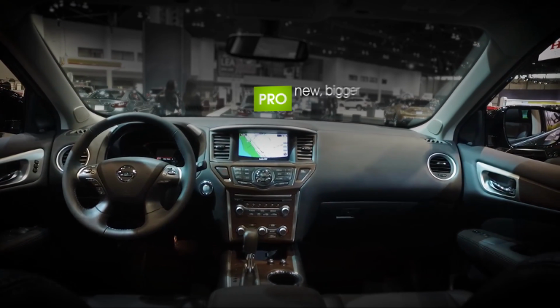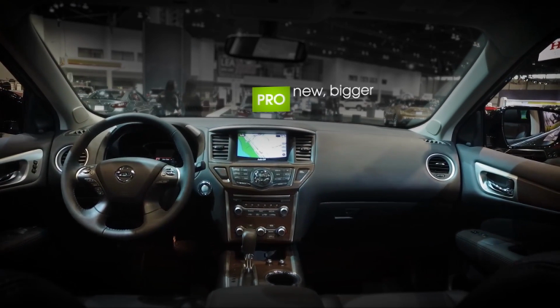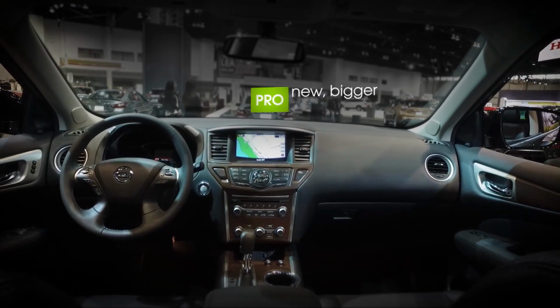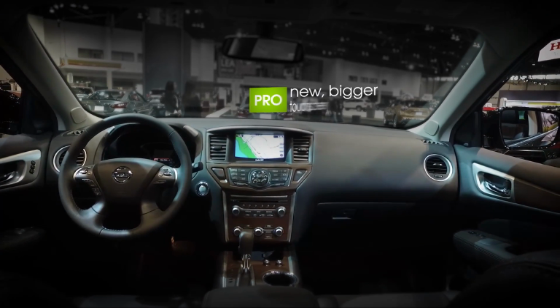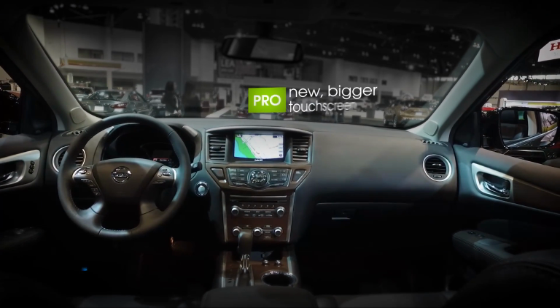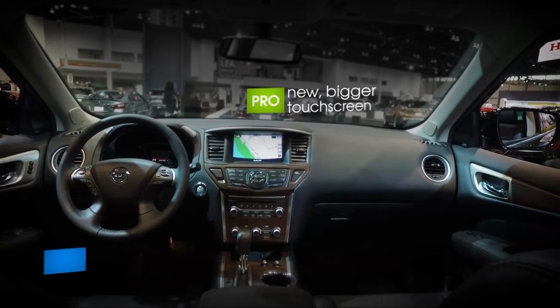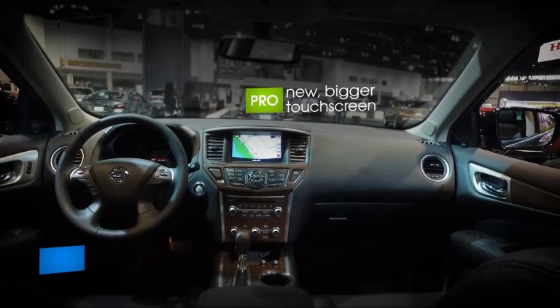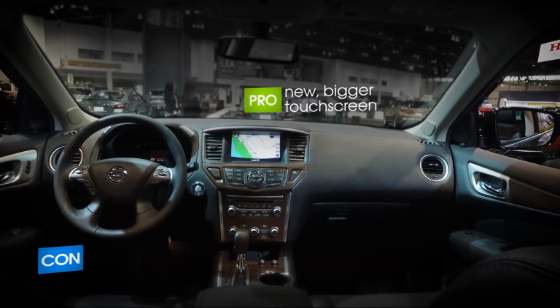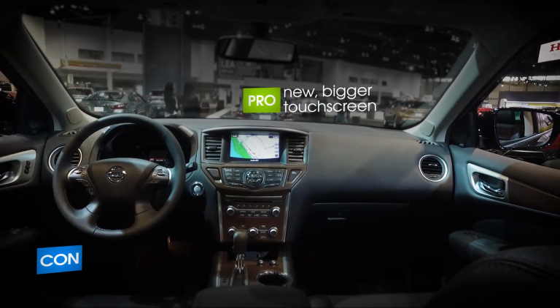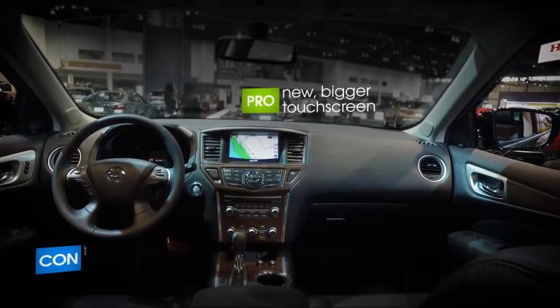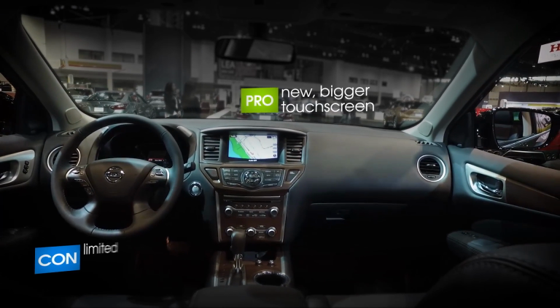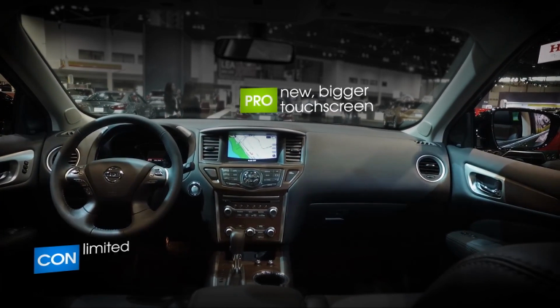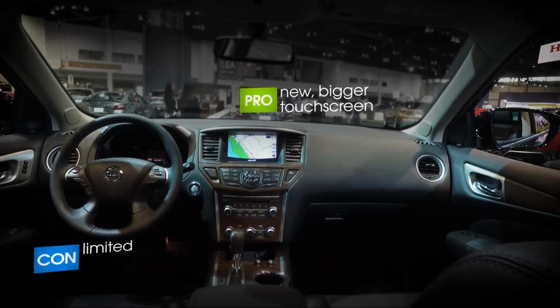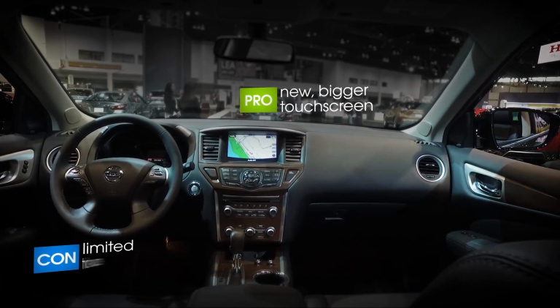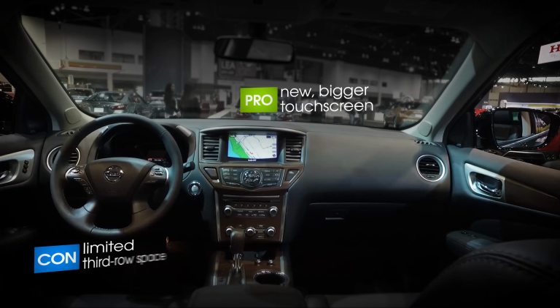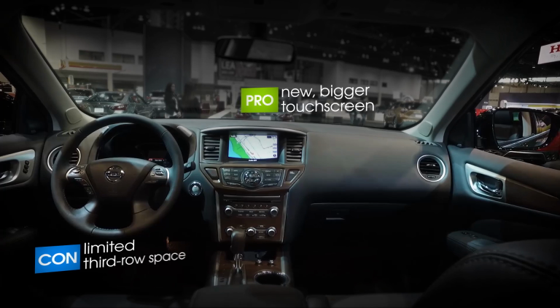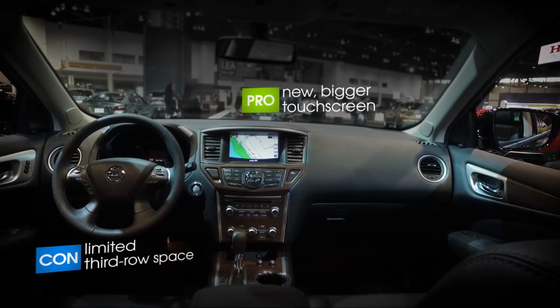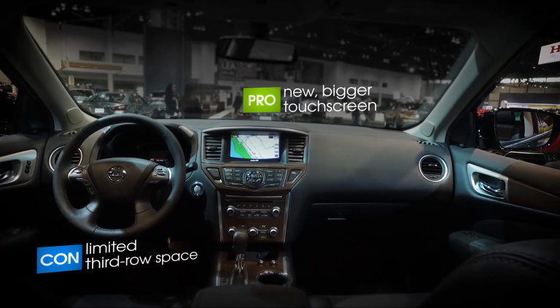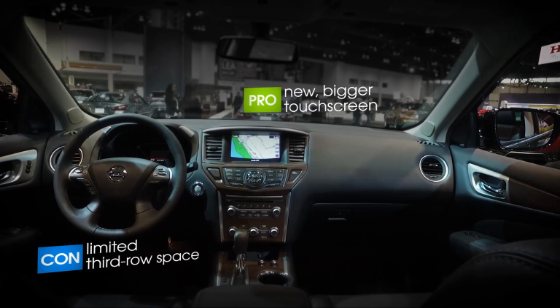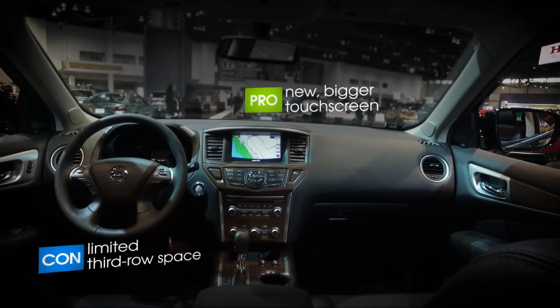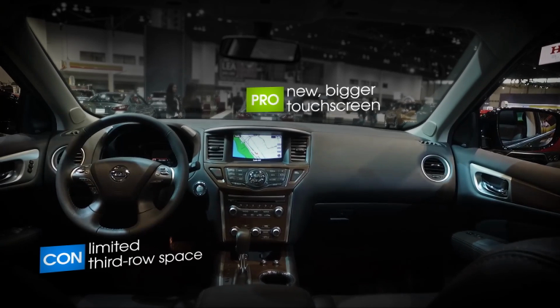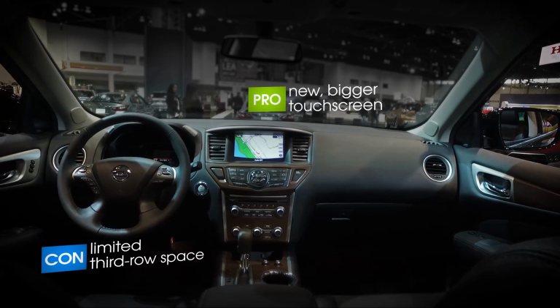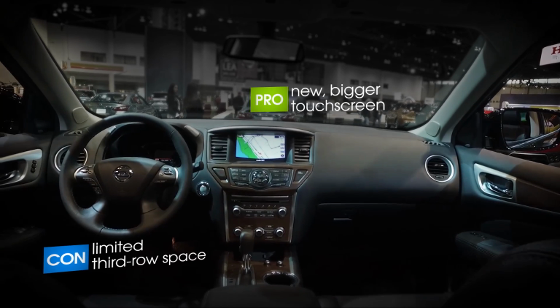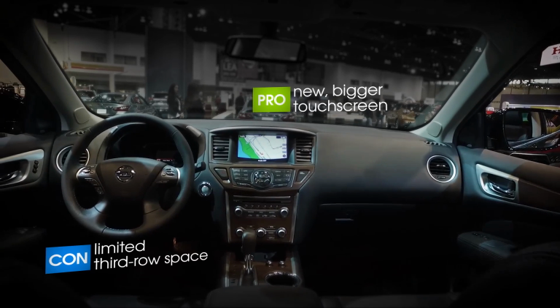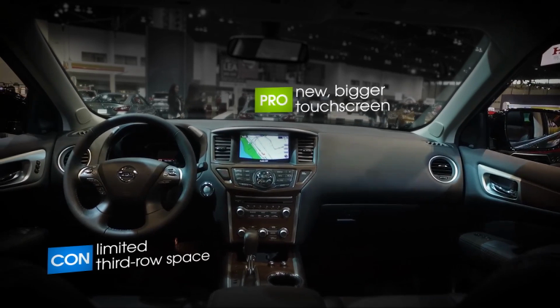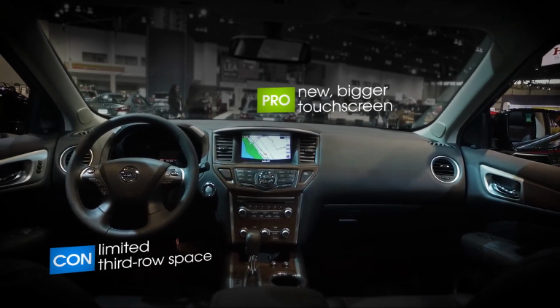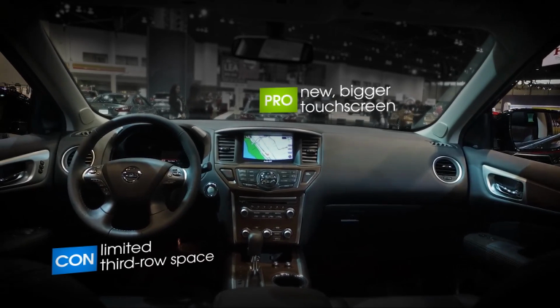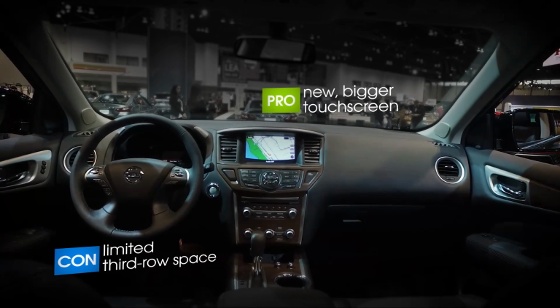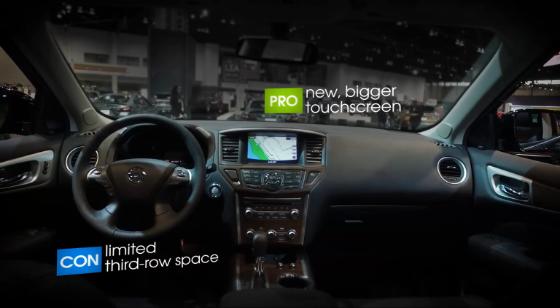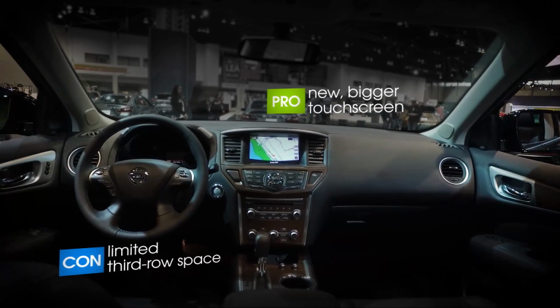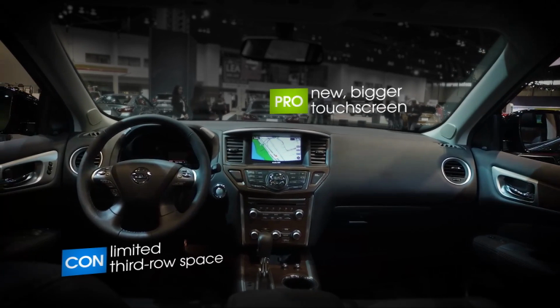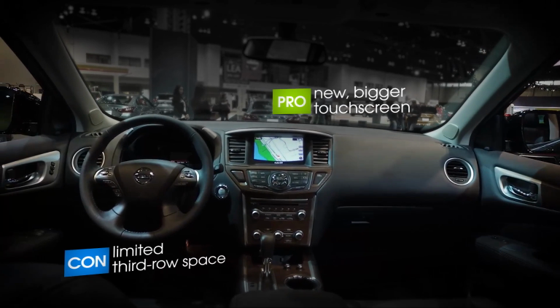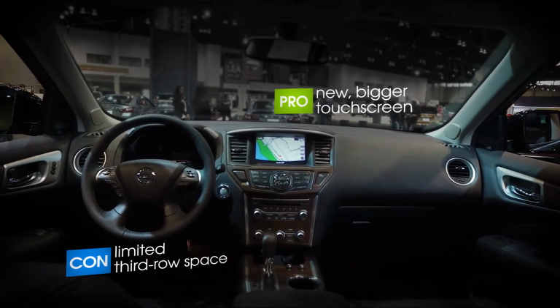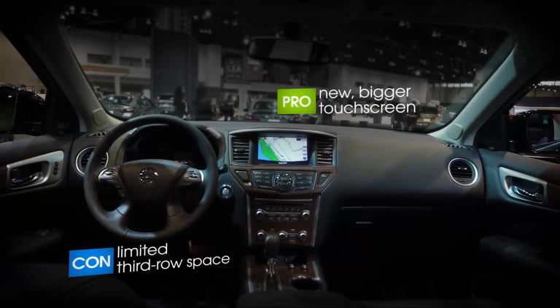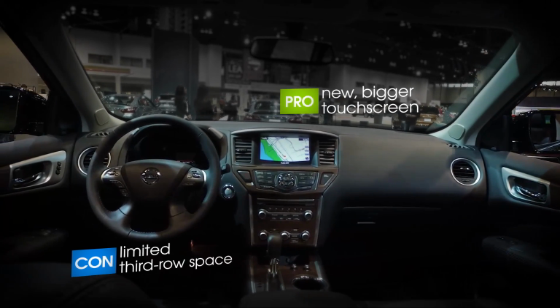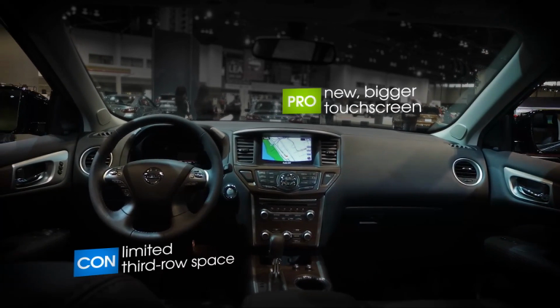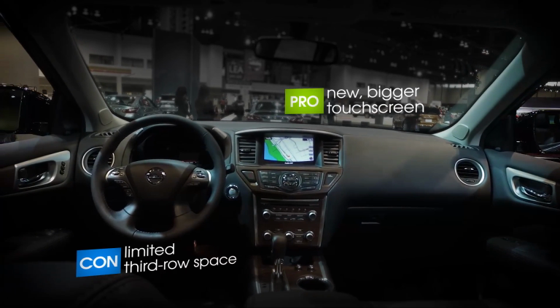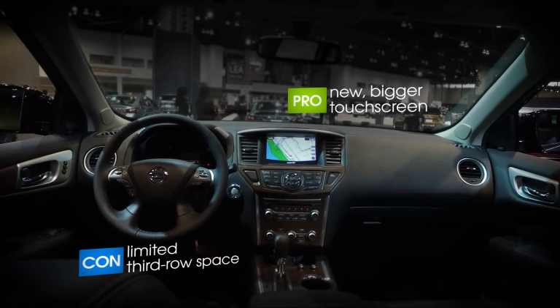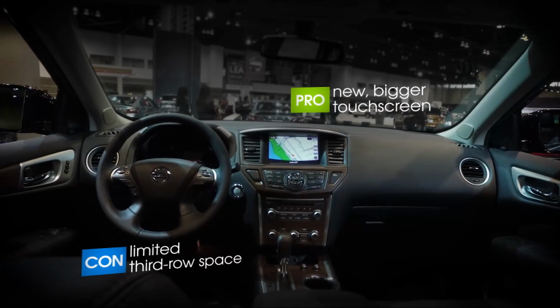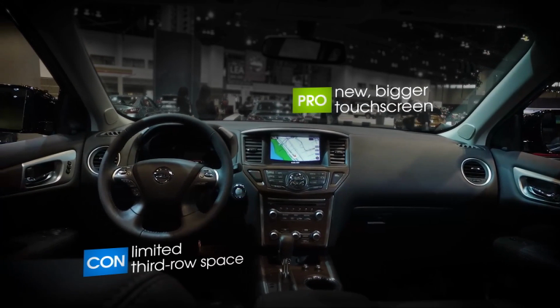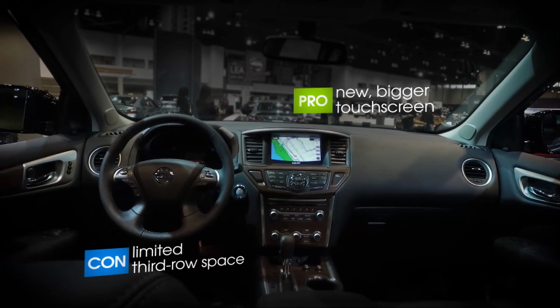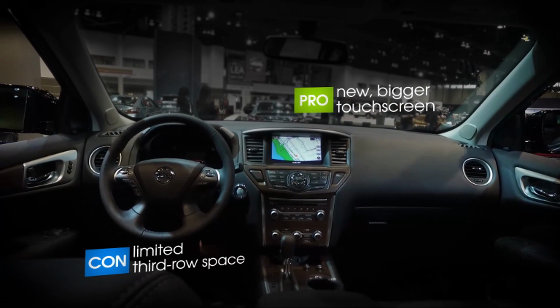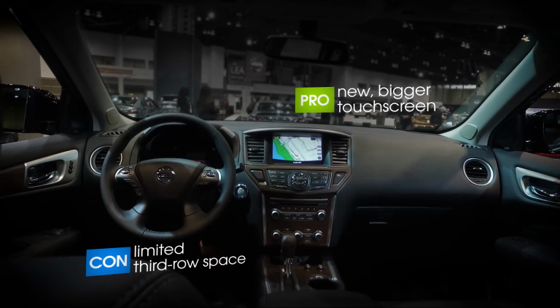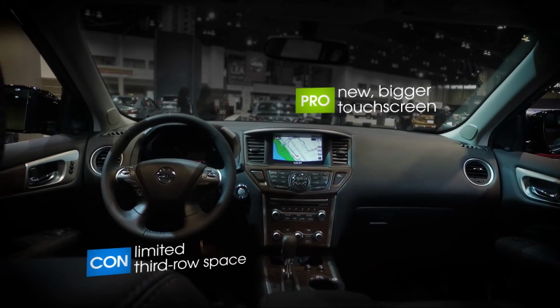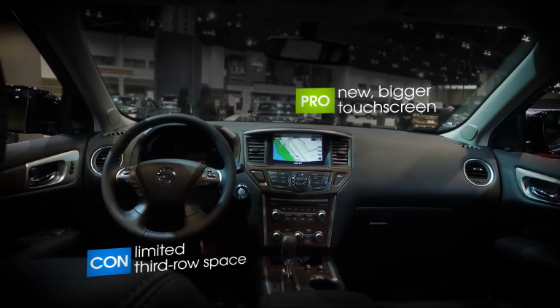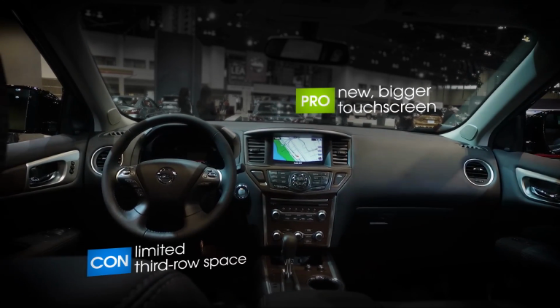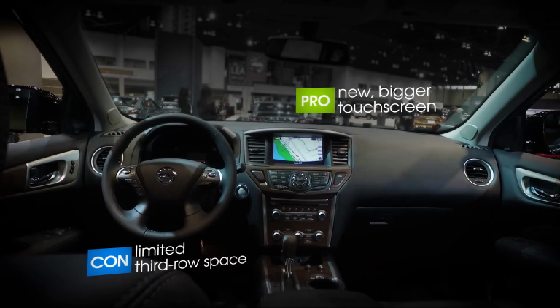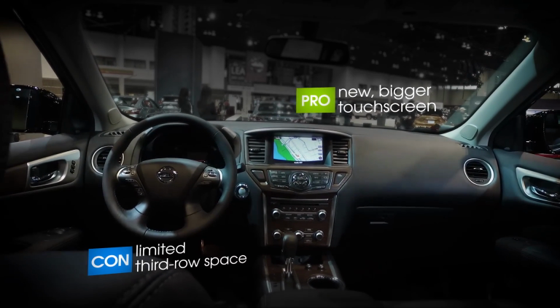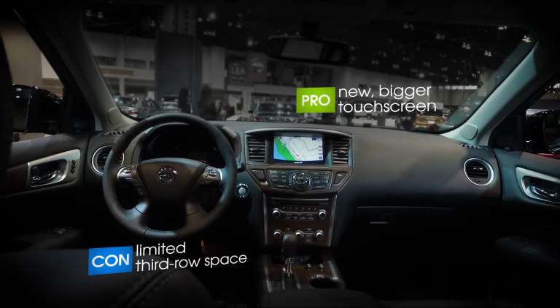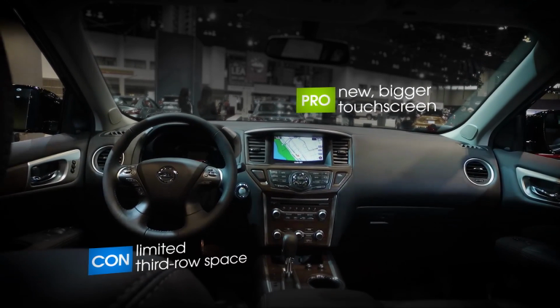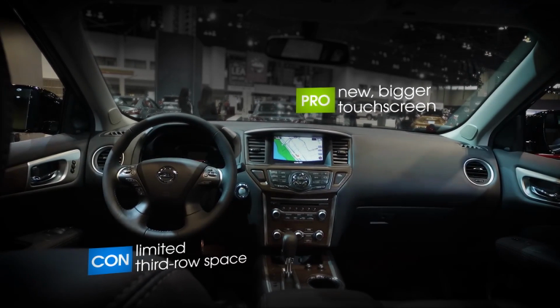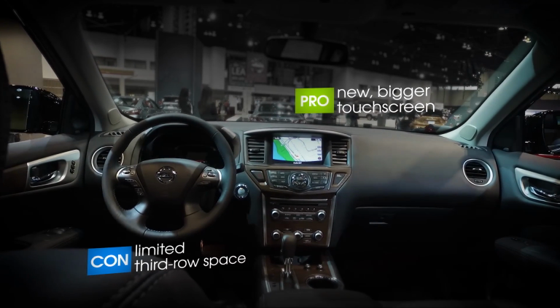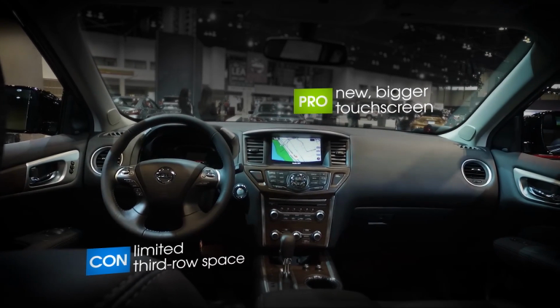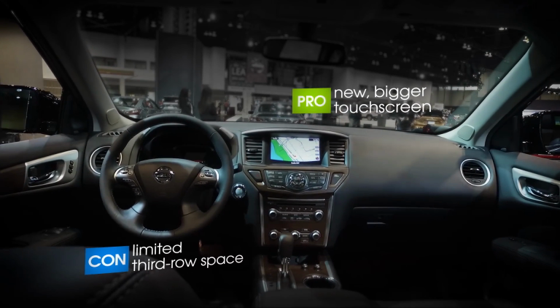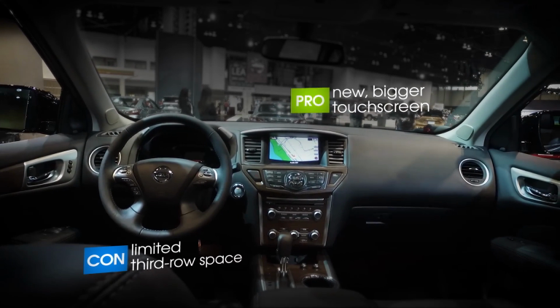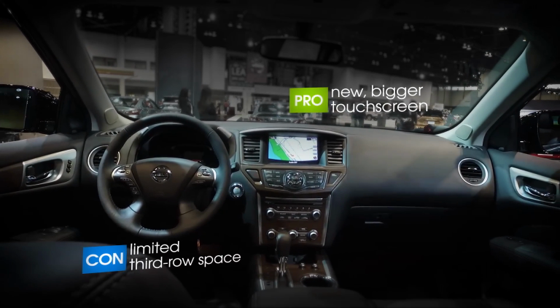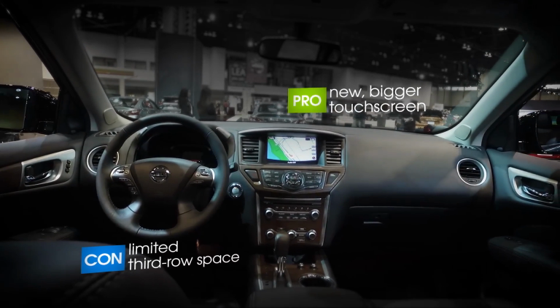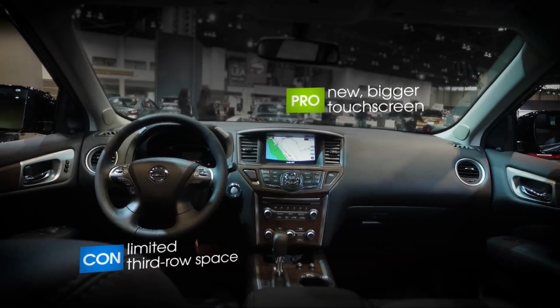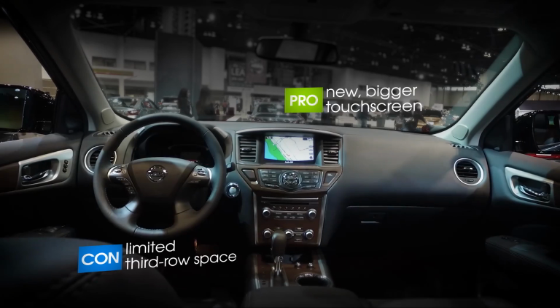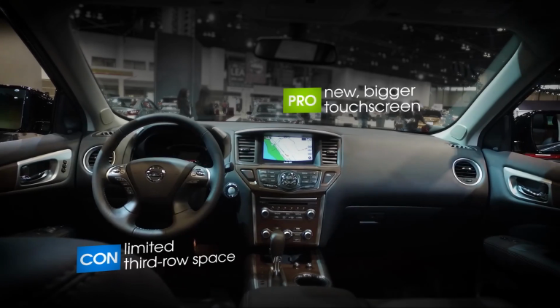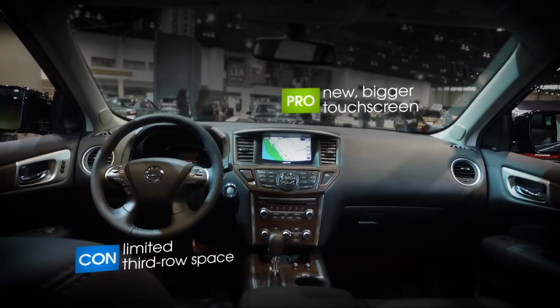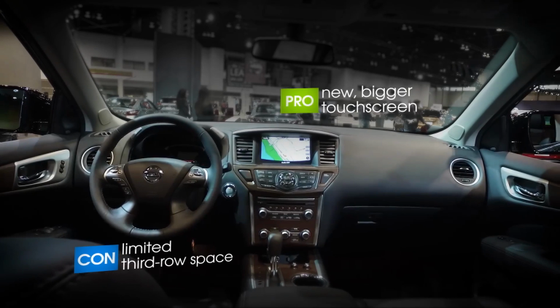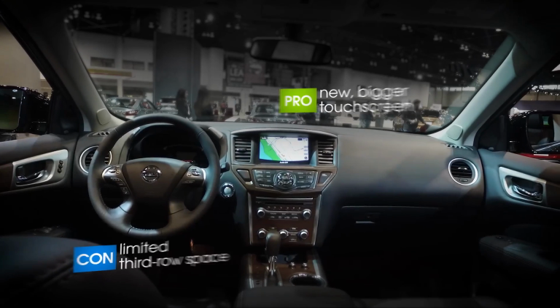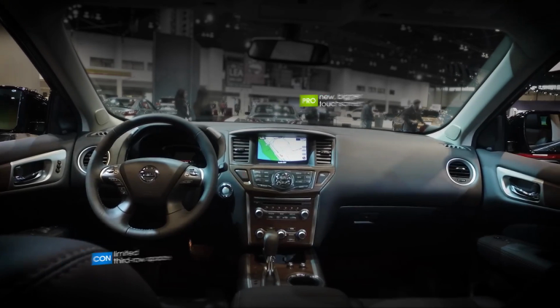Up front, the seats are a bit firm and you may have difficulty finding a good driving position, but there's a new, larger standard touchscreen for the center console.